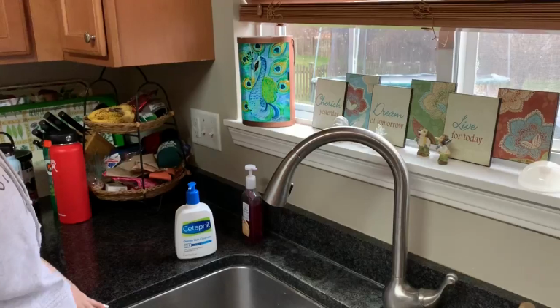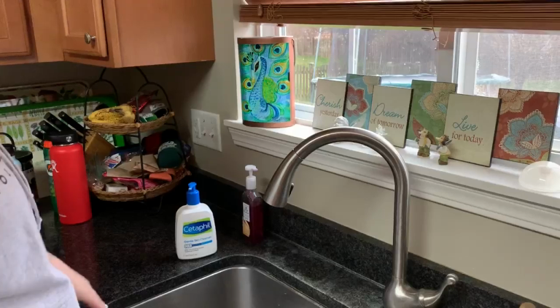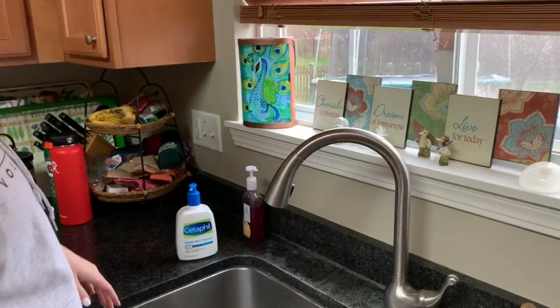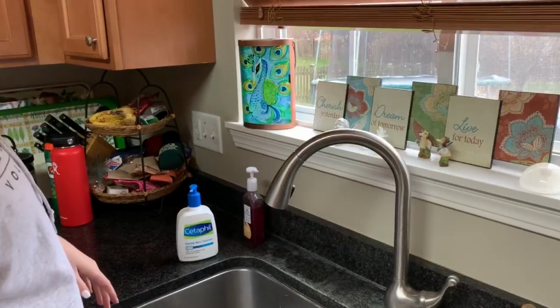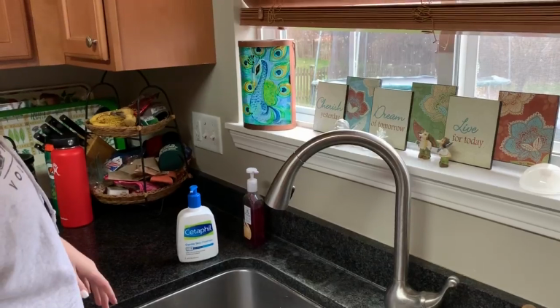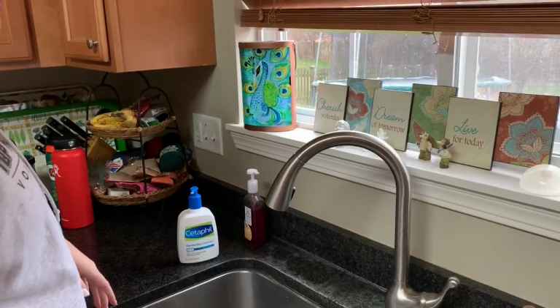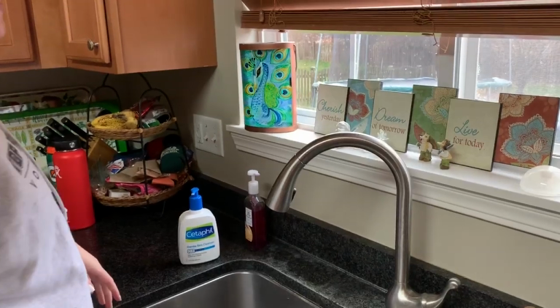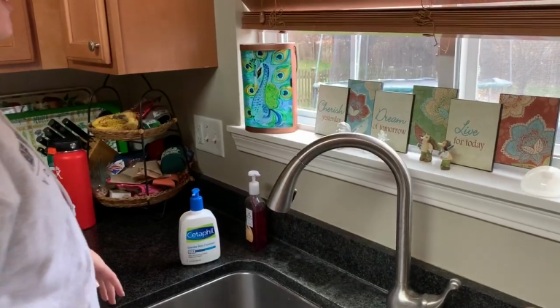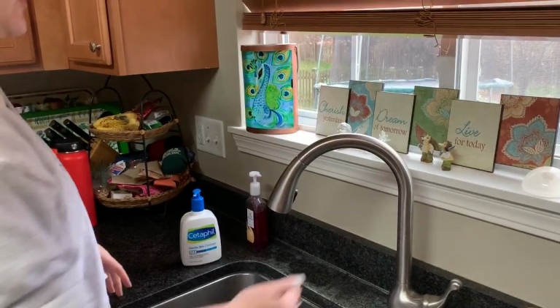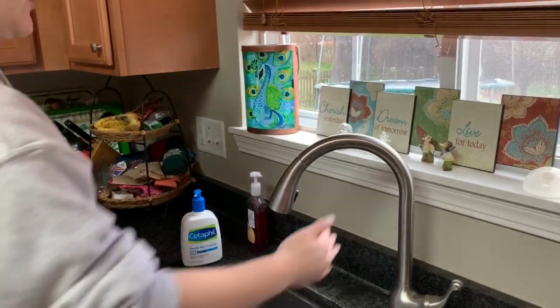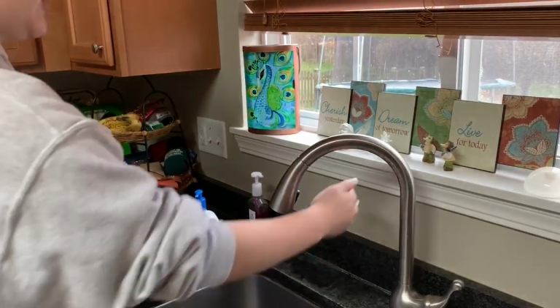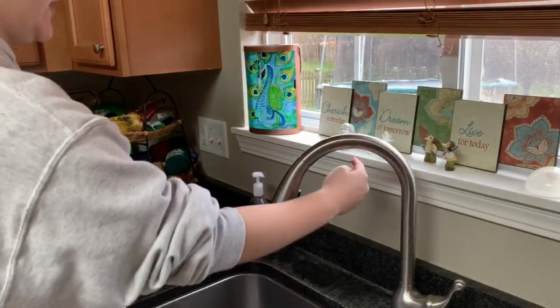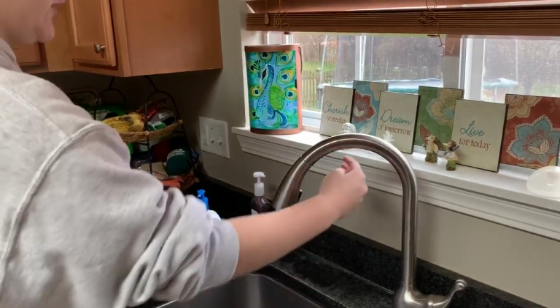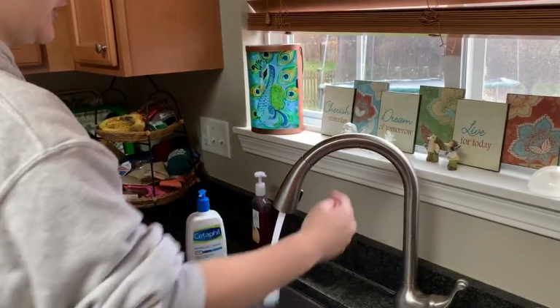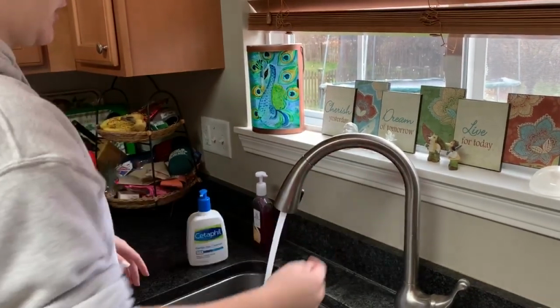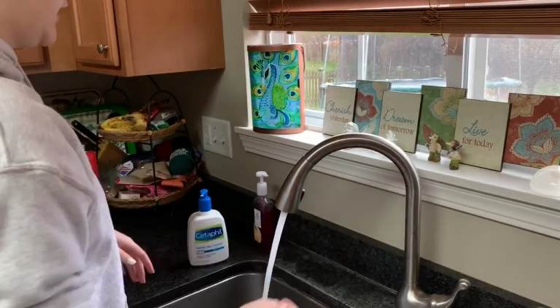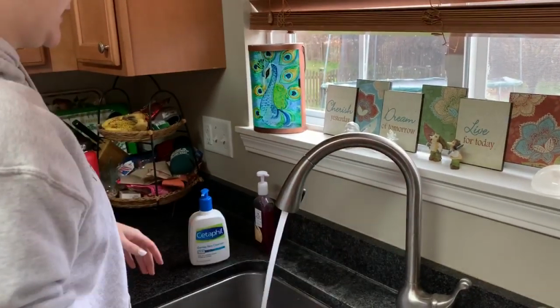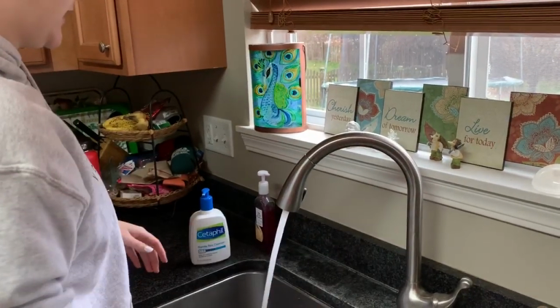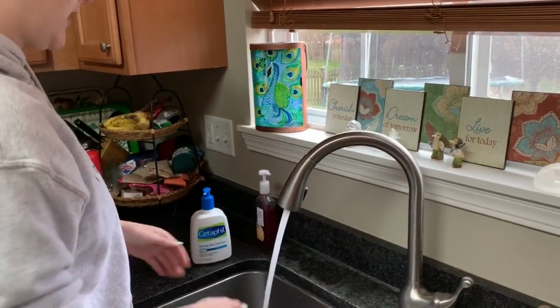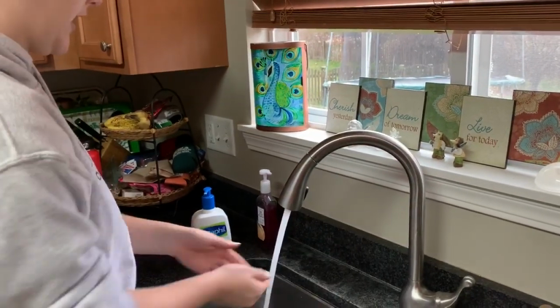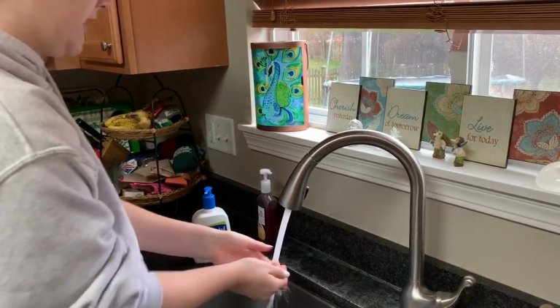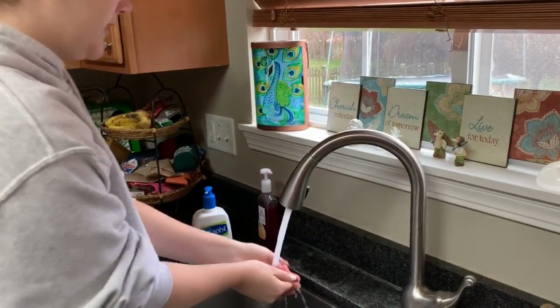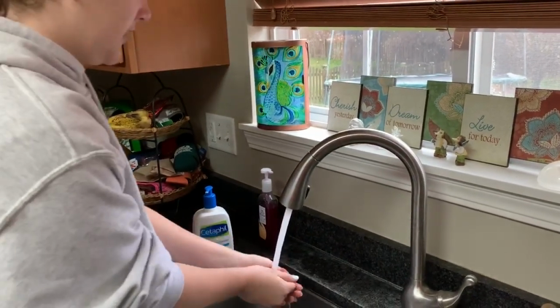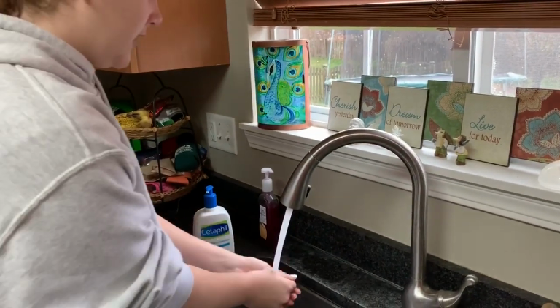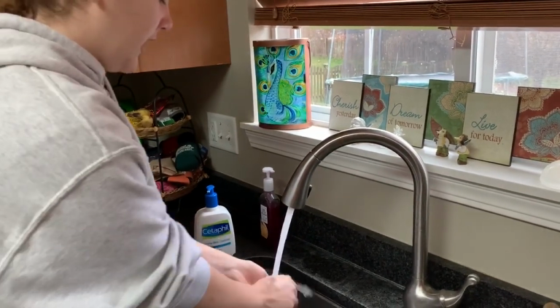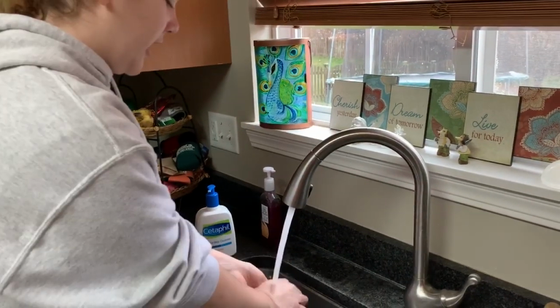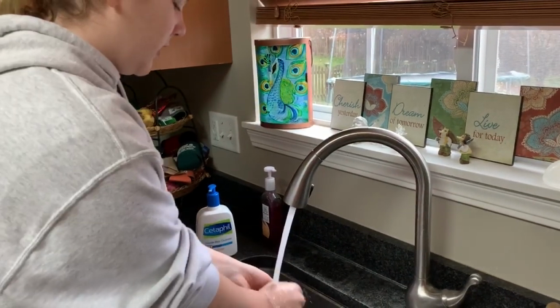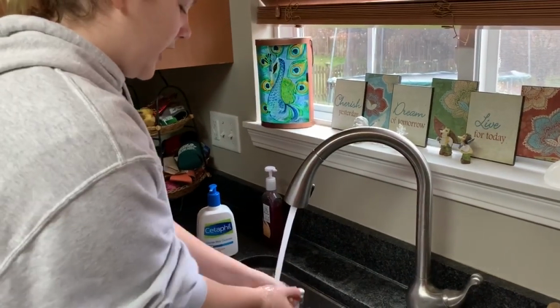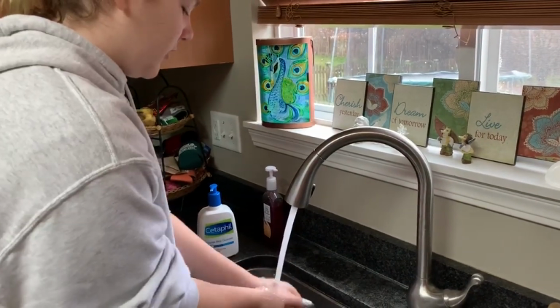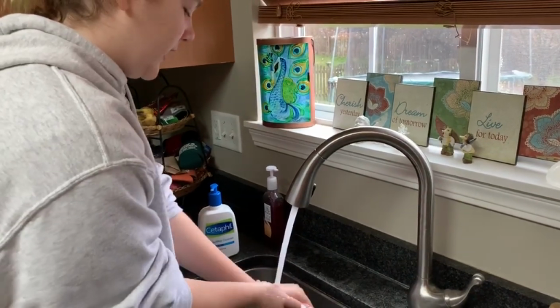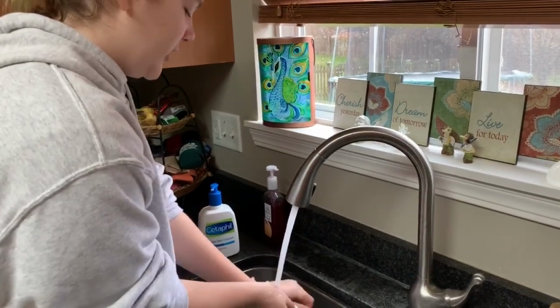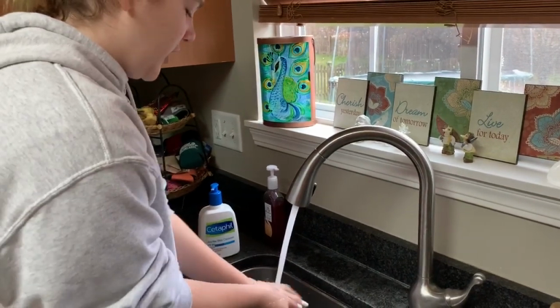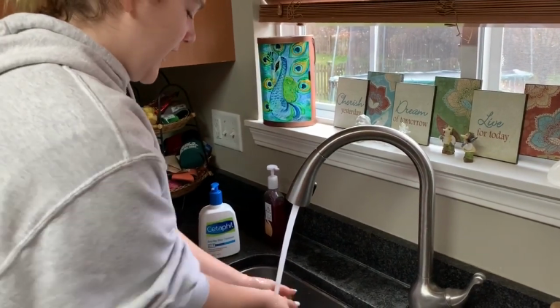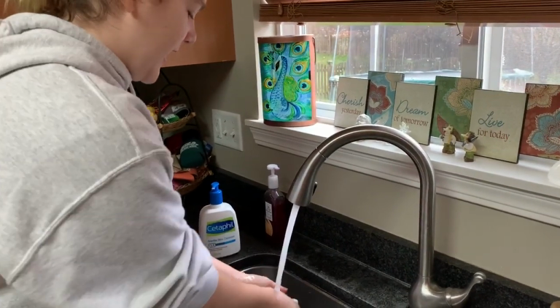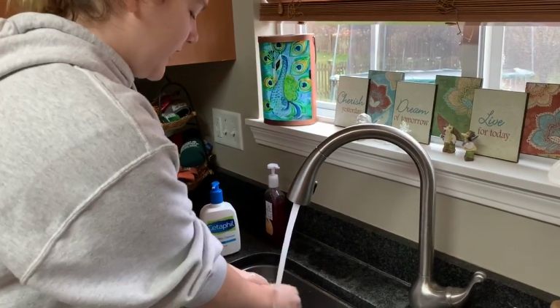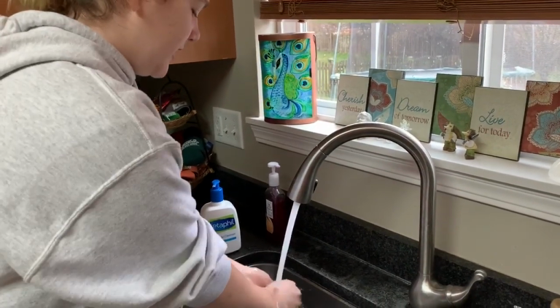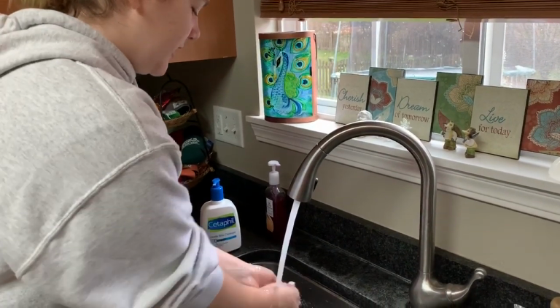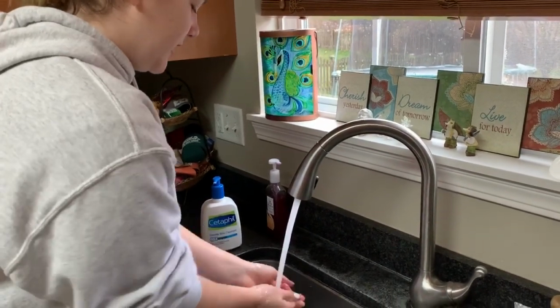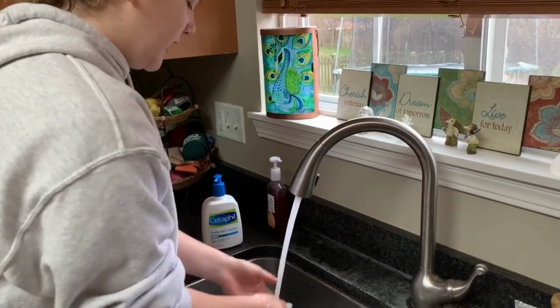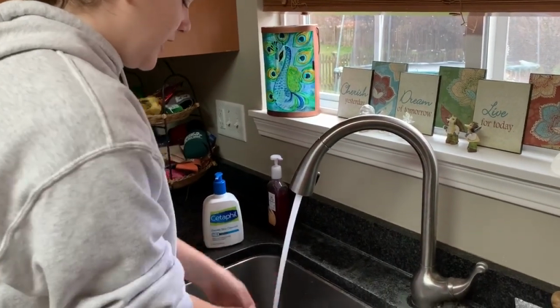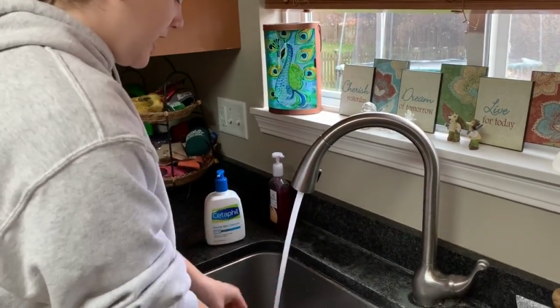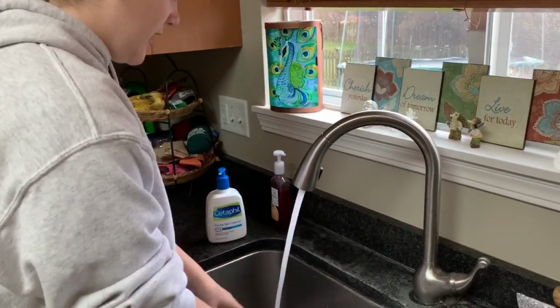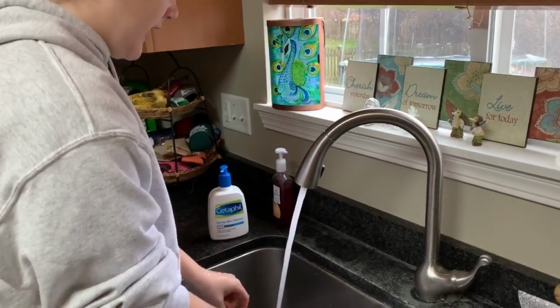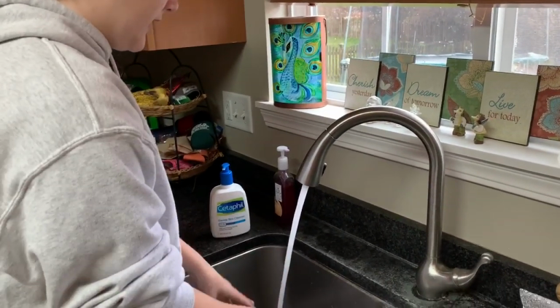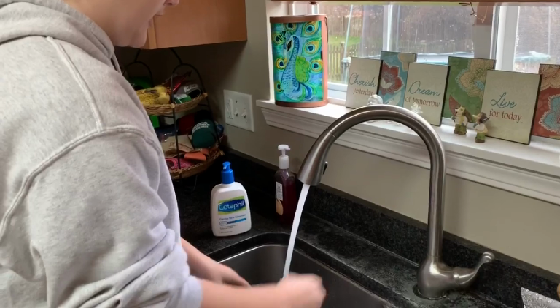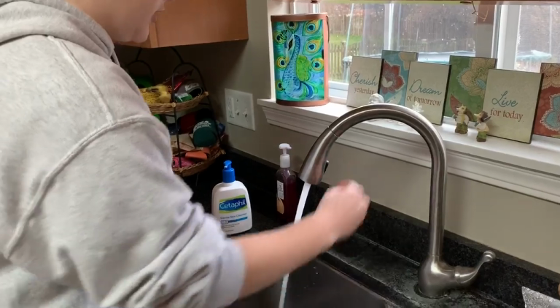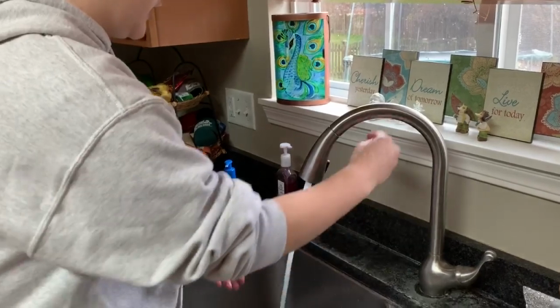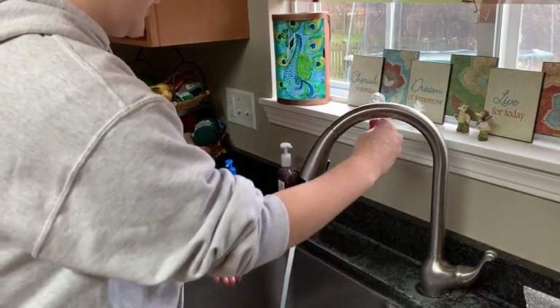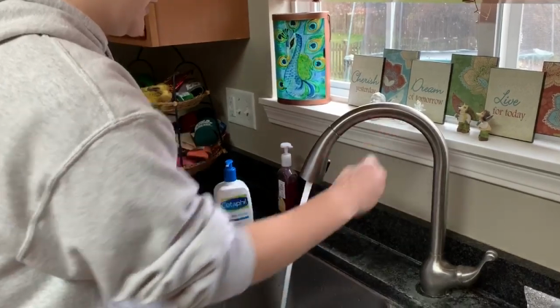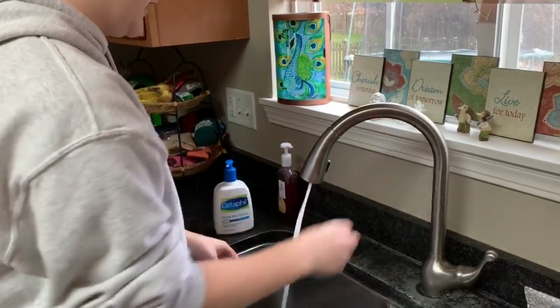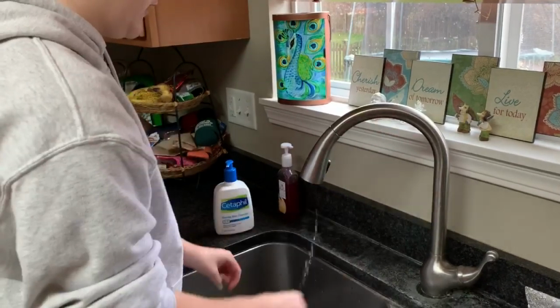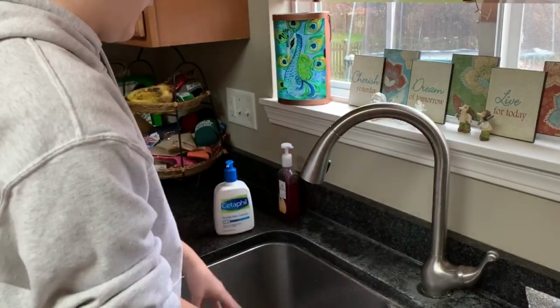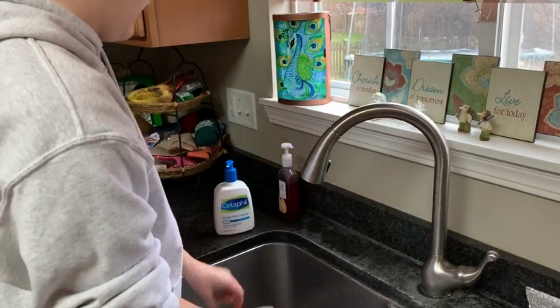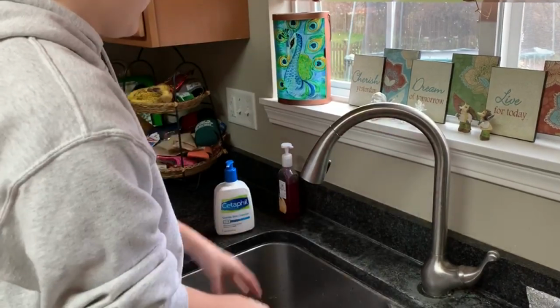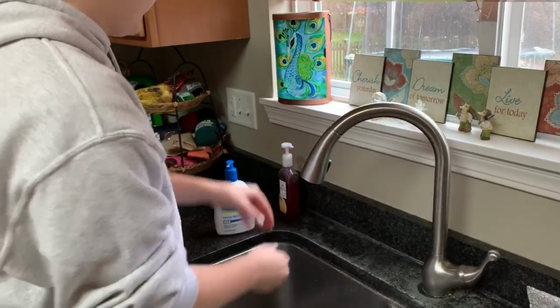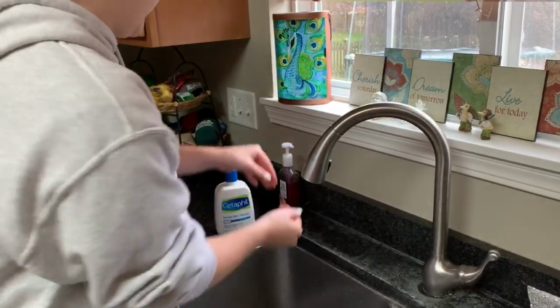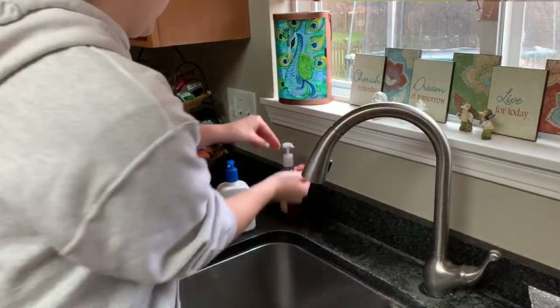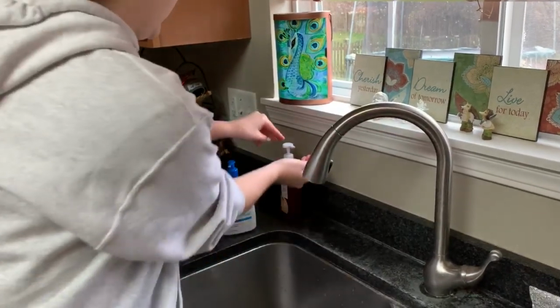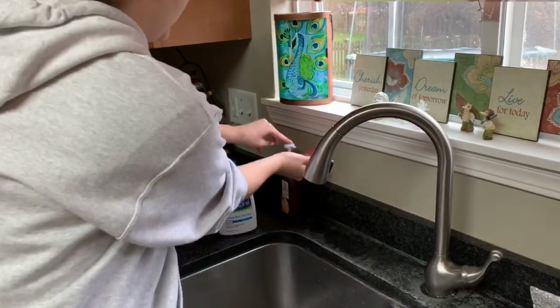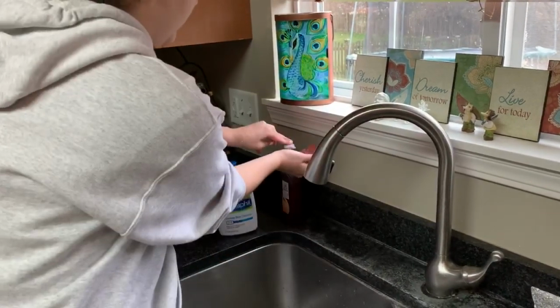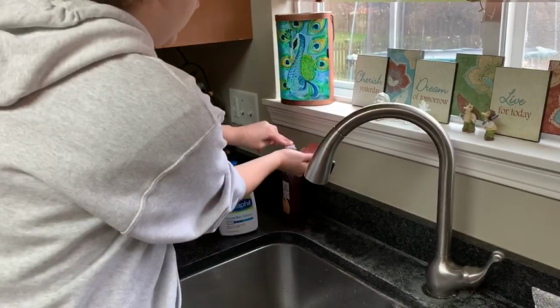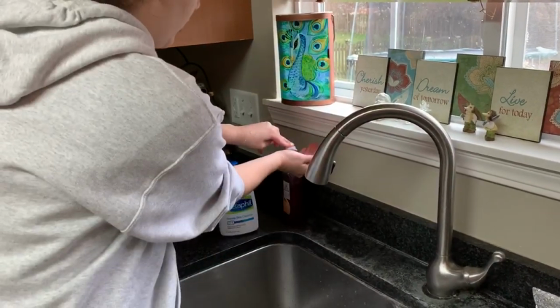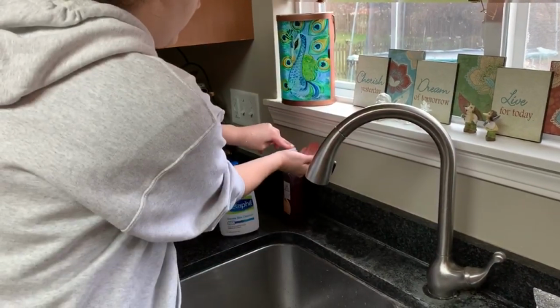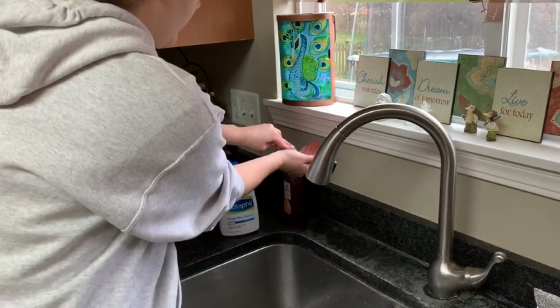To wash your hands, first you have to turn the sink on, and you're going to rinse your hands, and then you turn the sink off, and you get some soap.